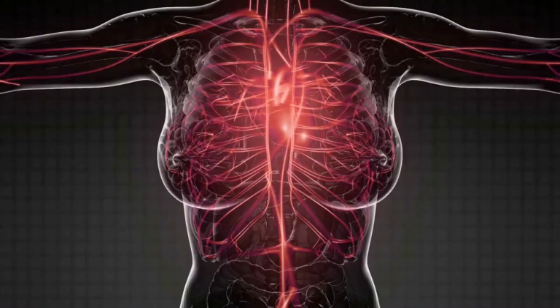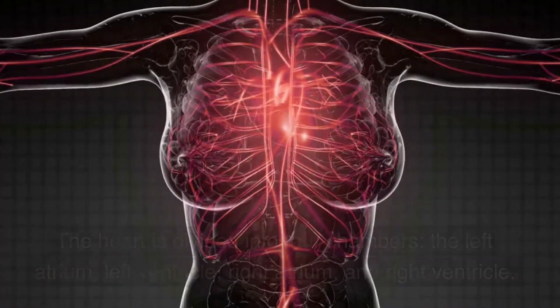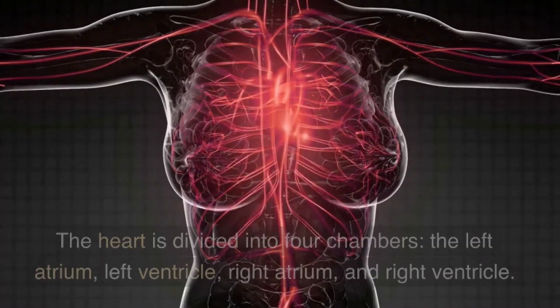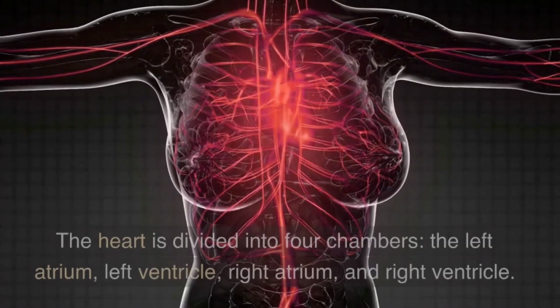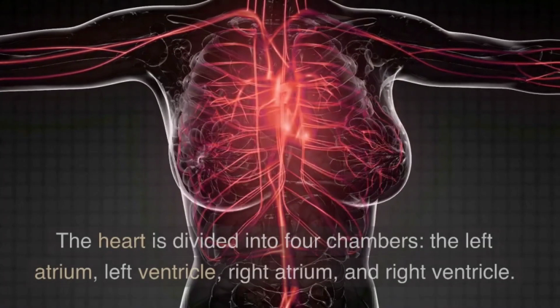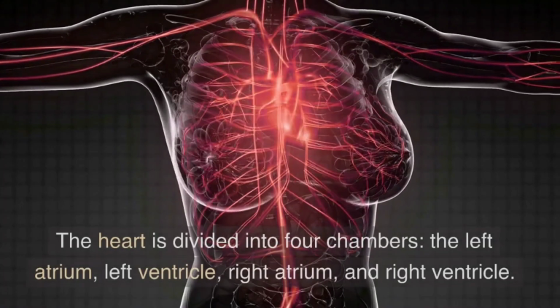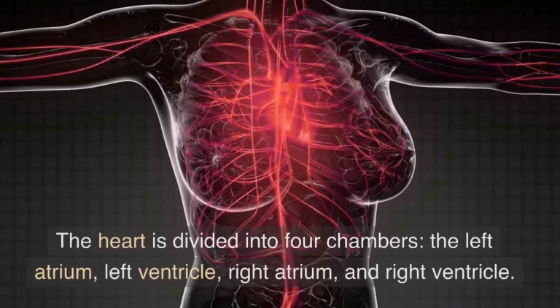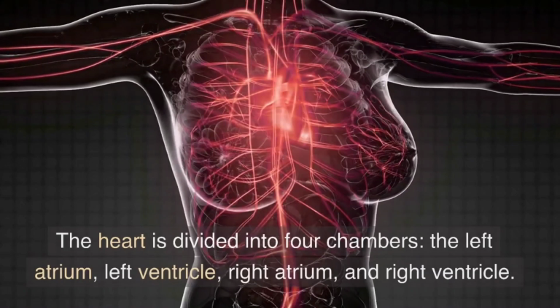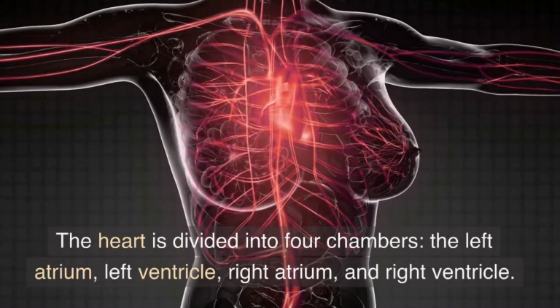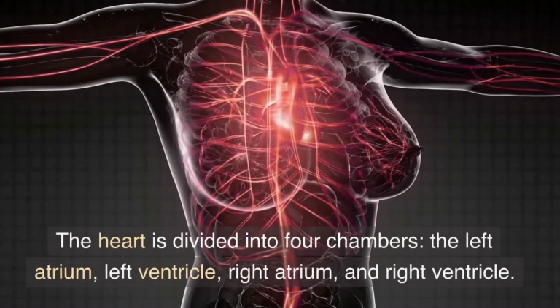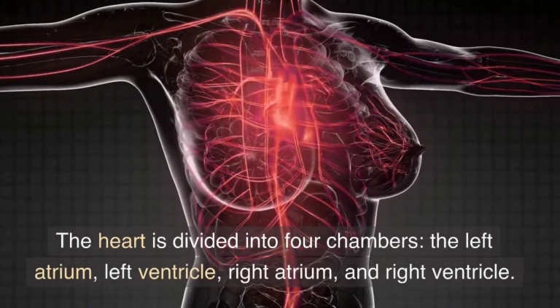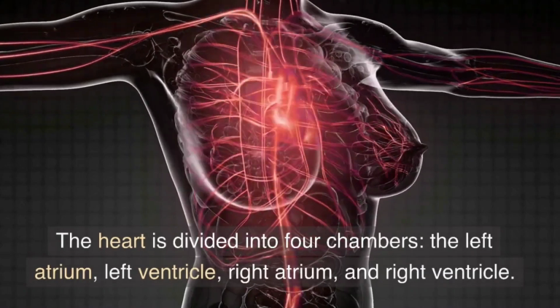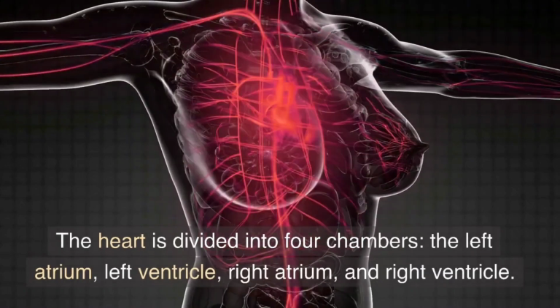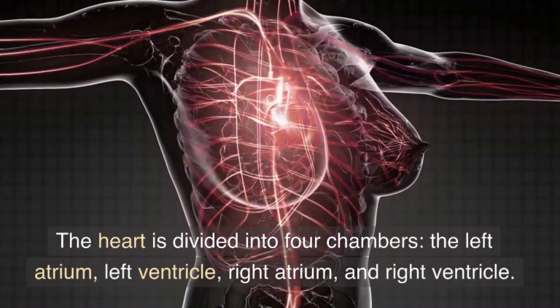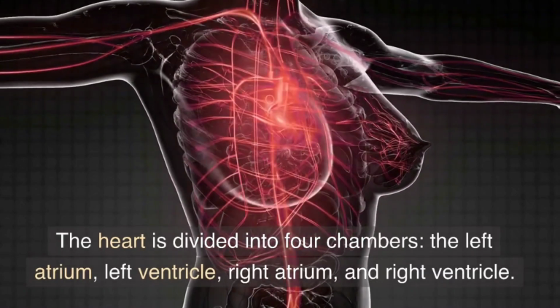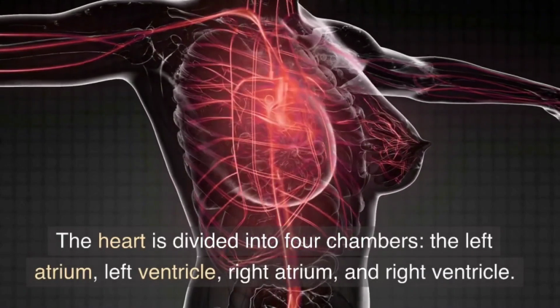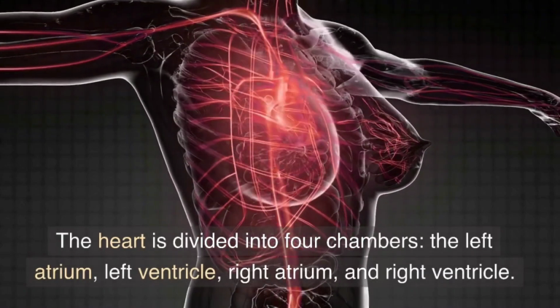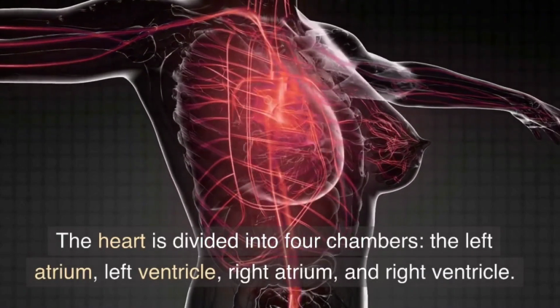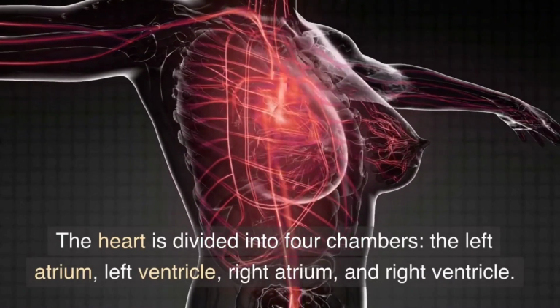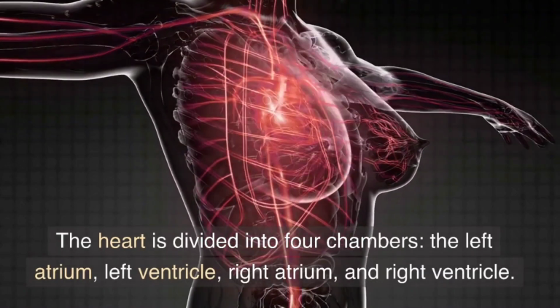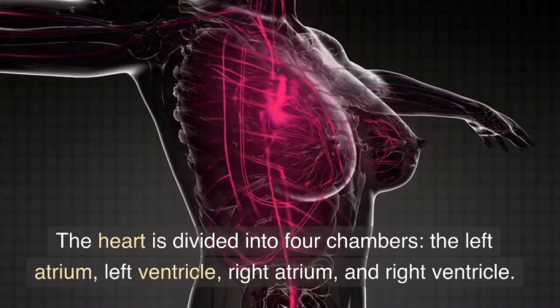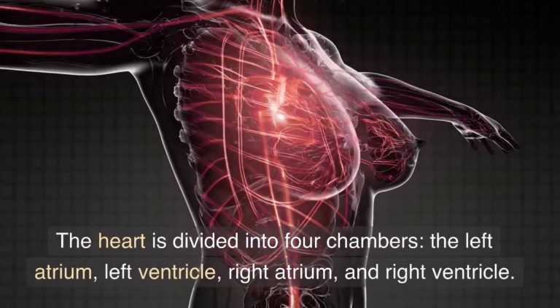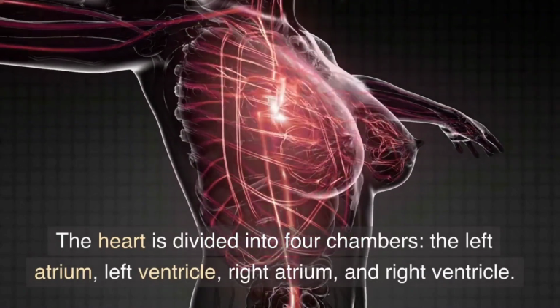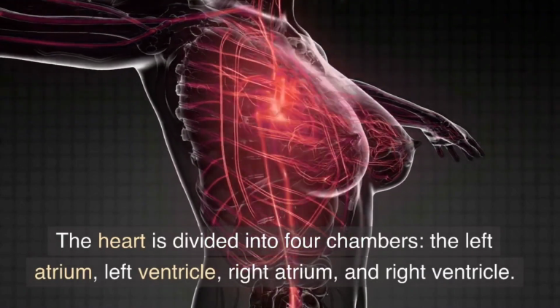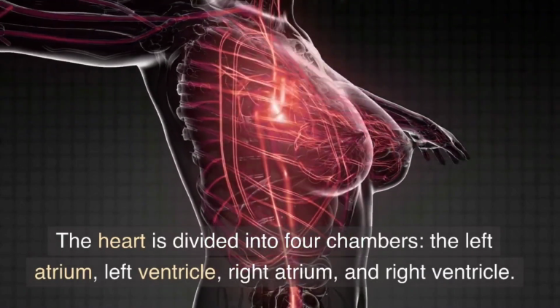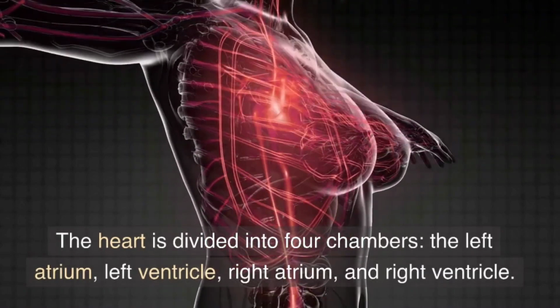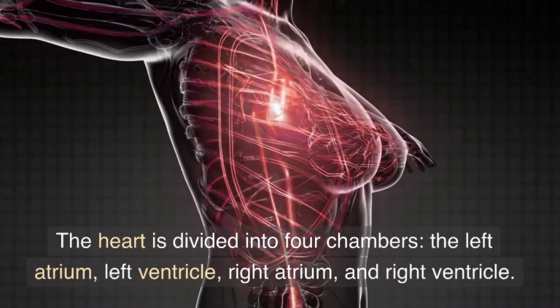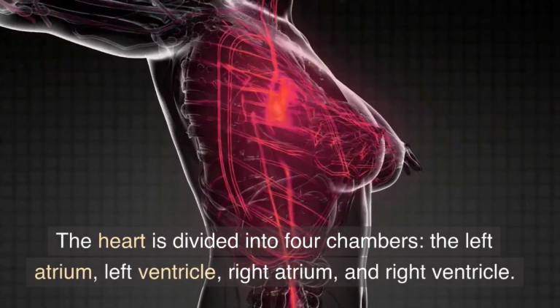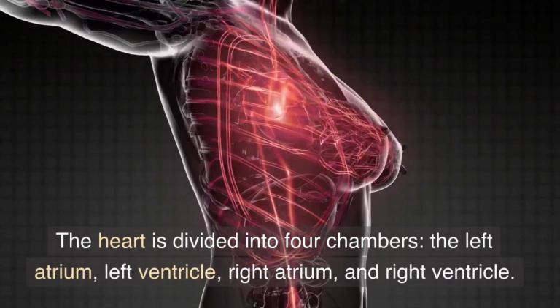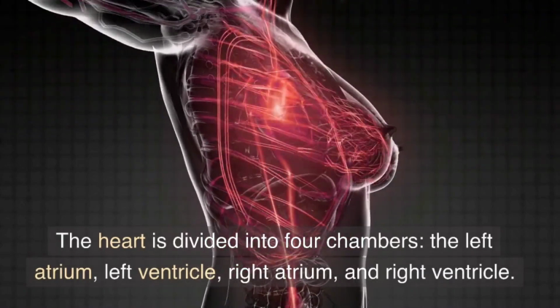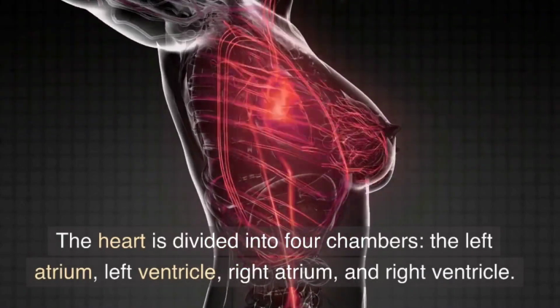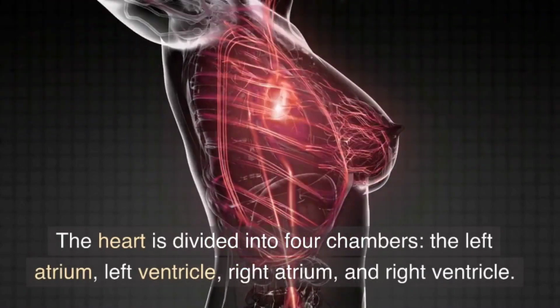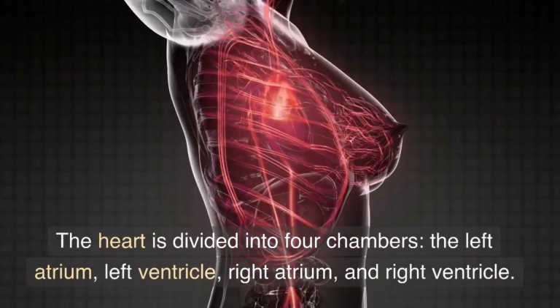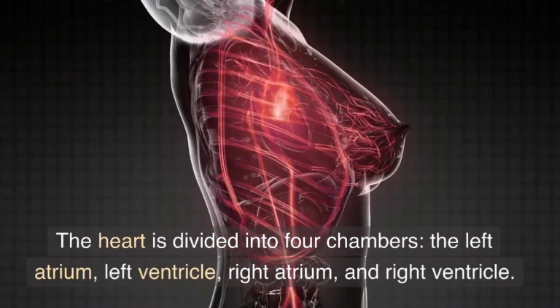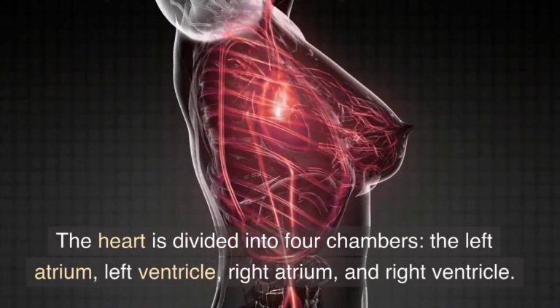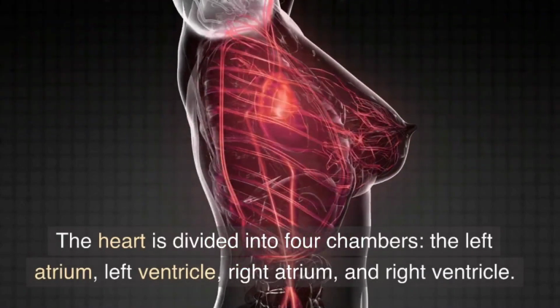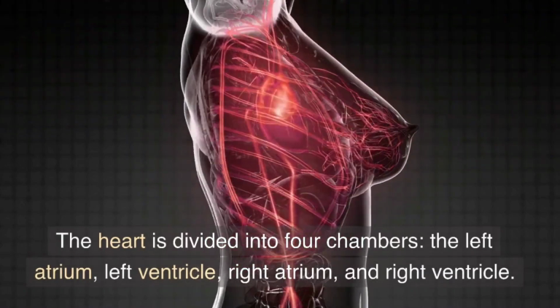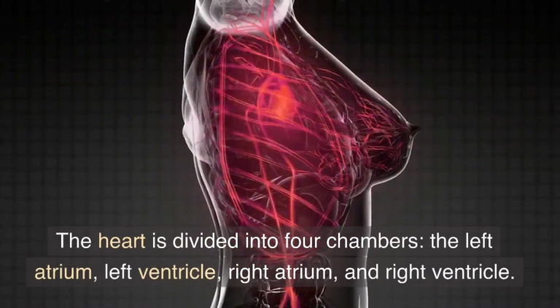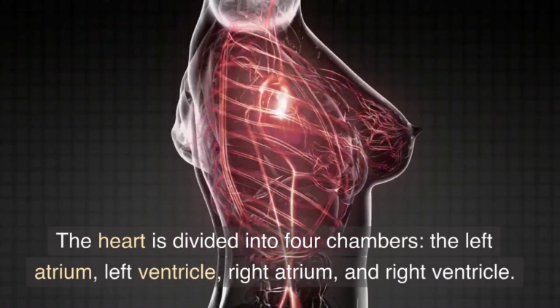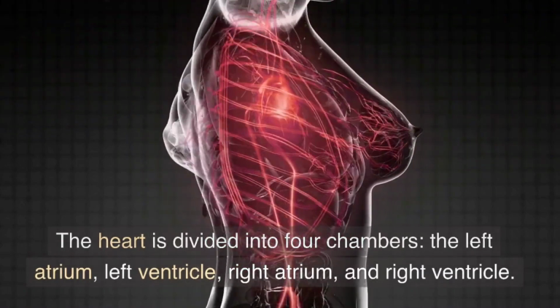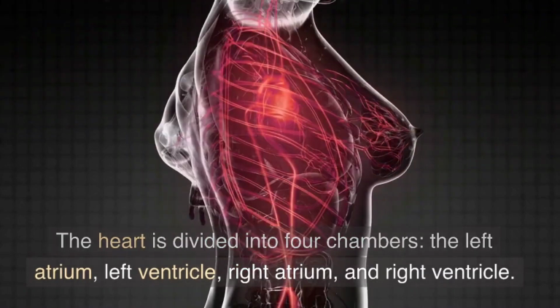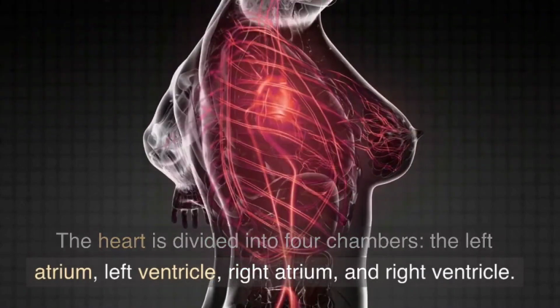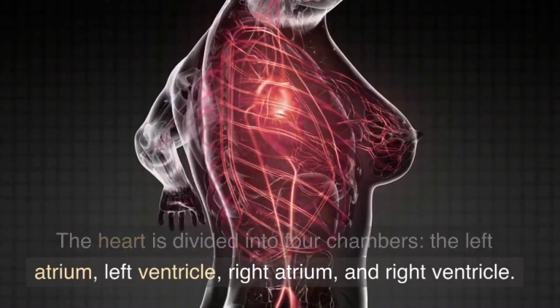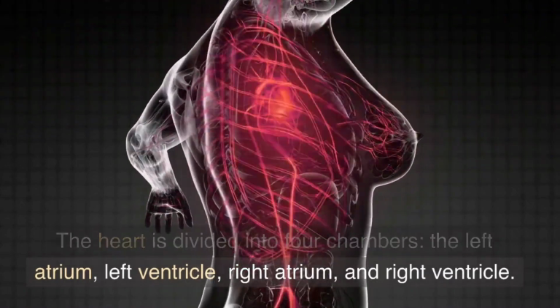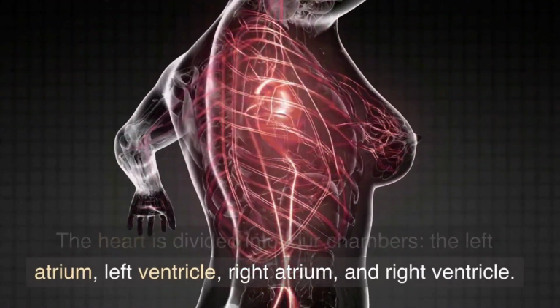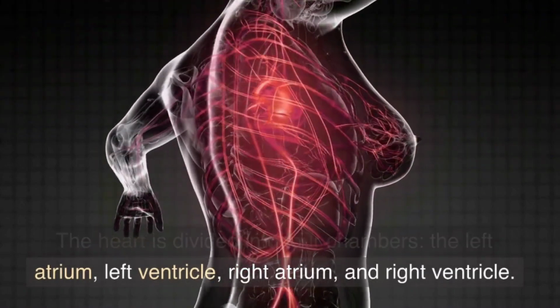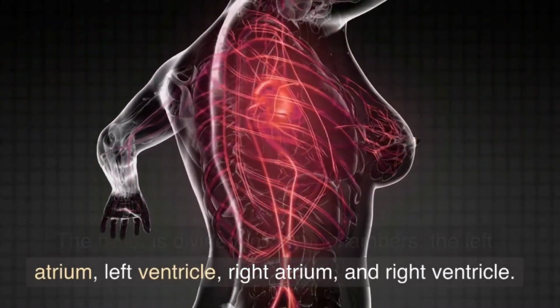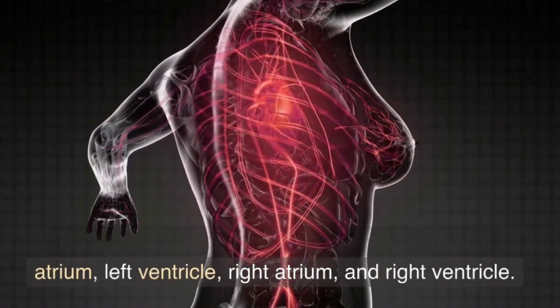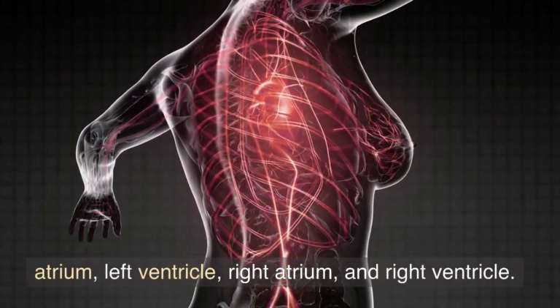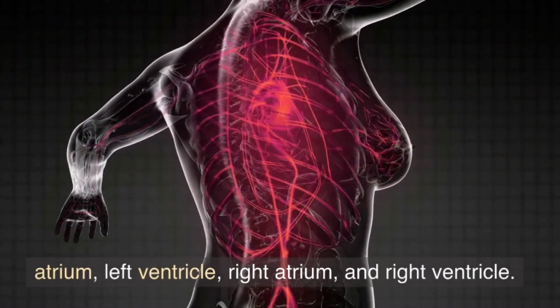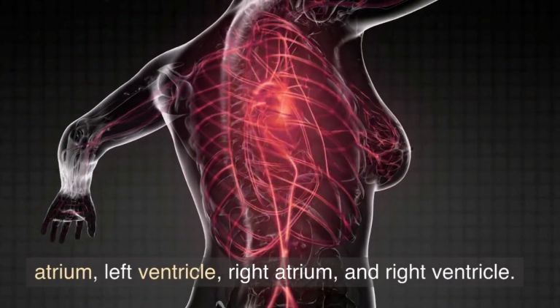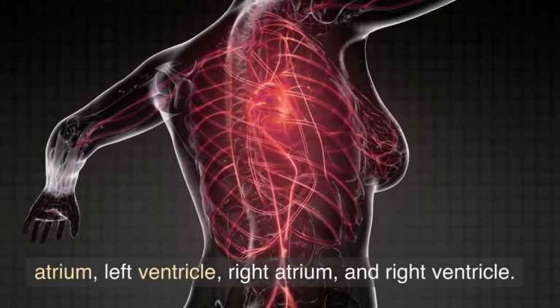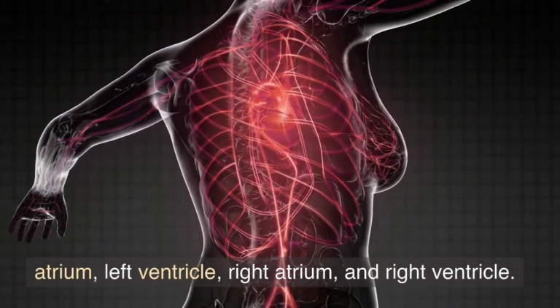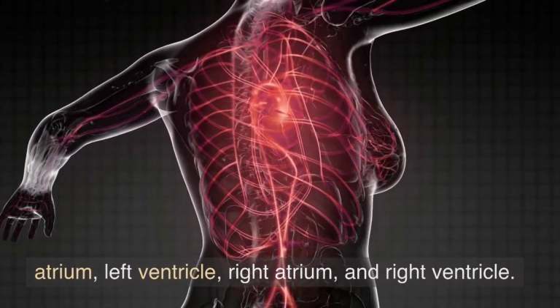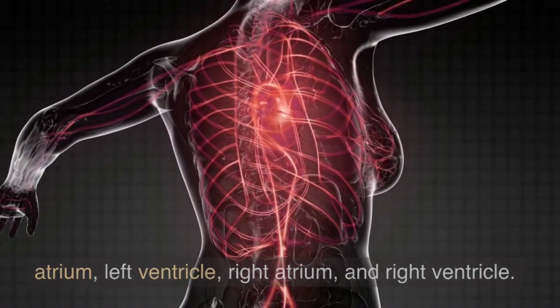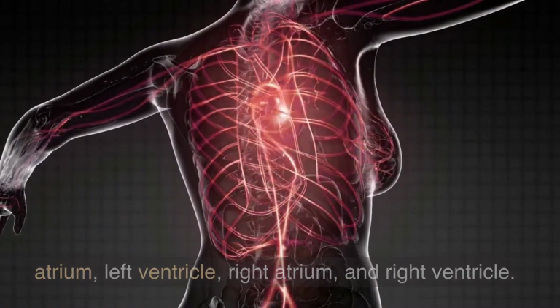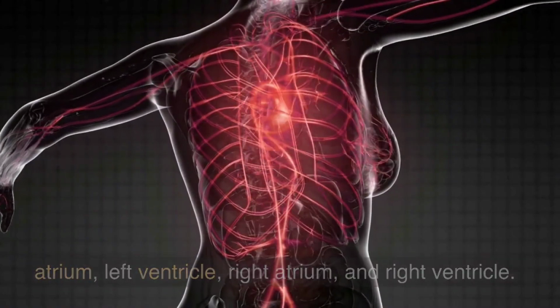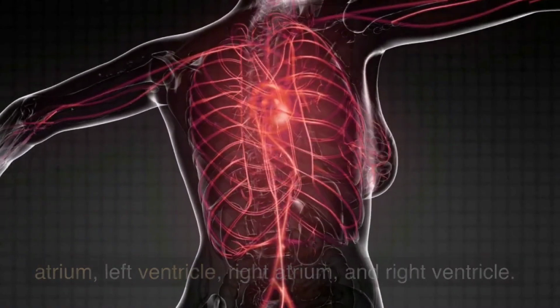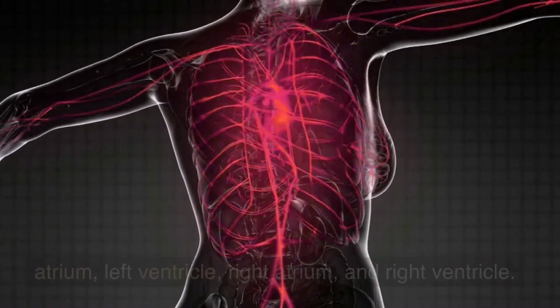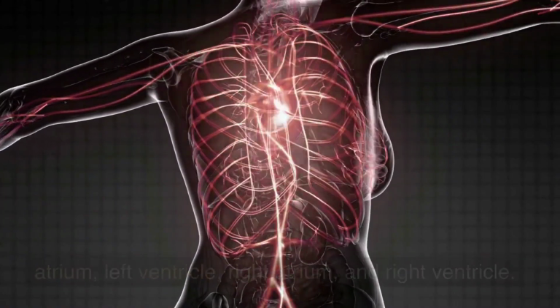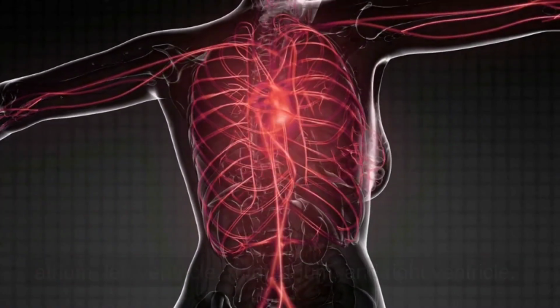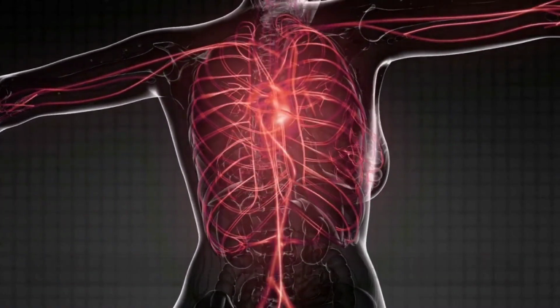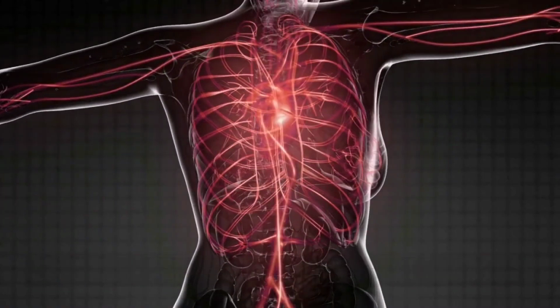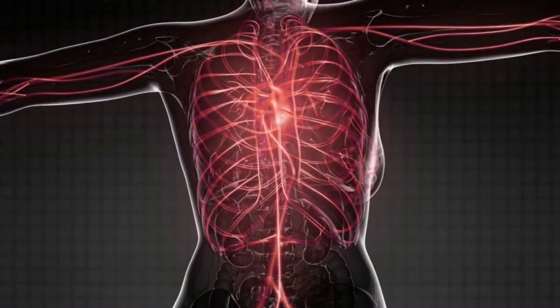The heart is divided into four chambers: the left atrium, left ventricle, right atrium, and right ventricle.